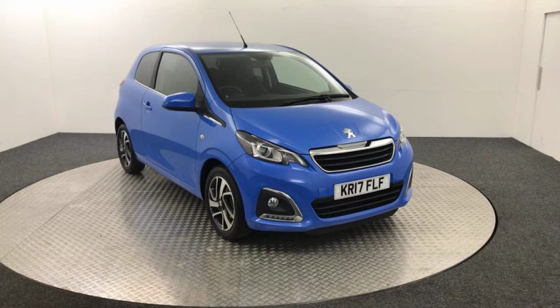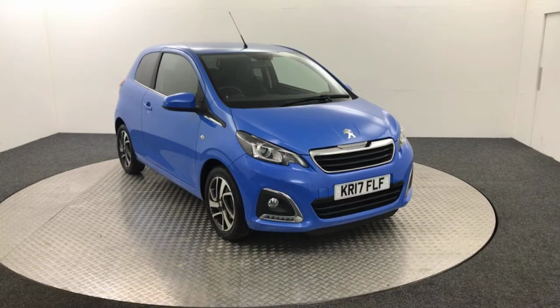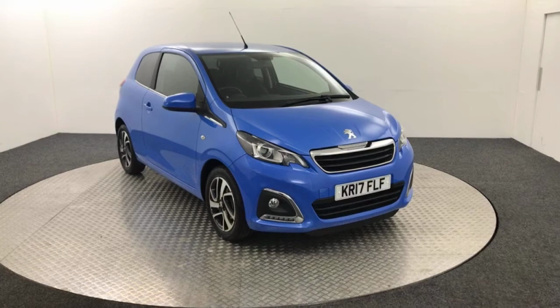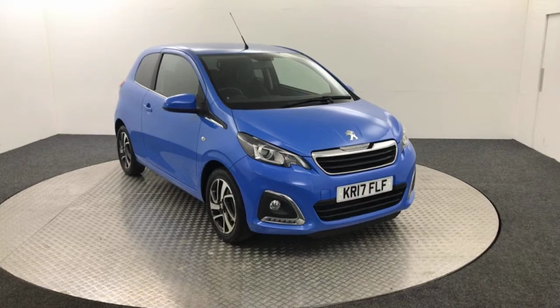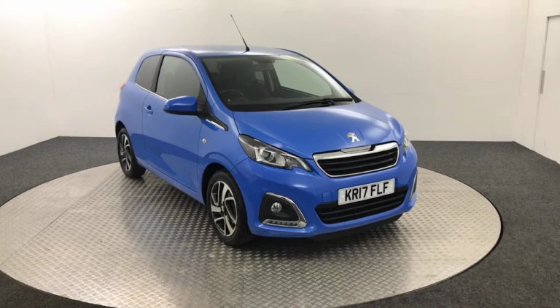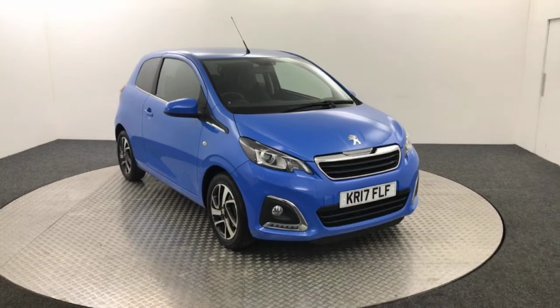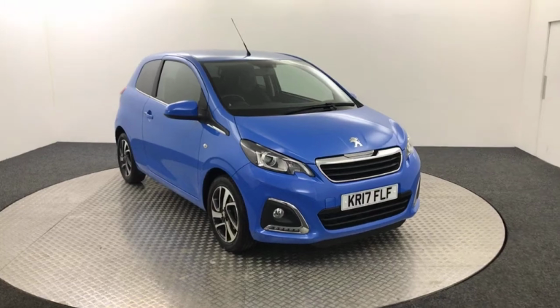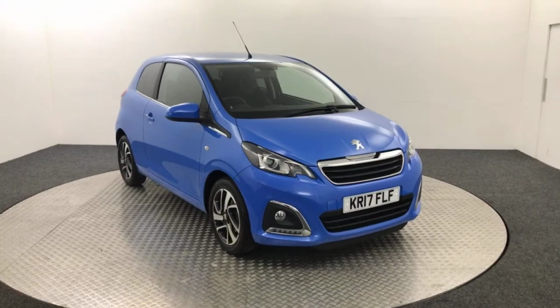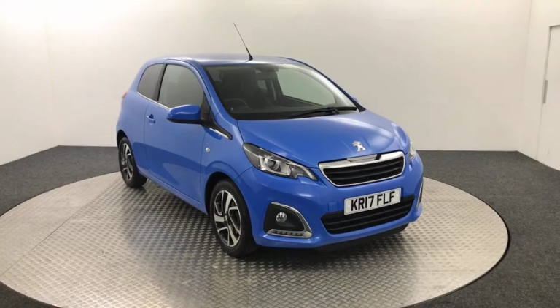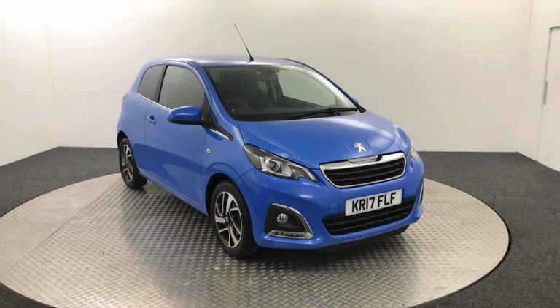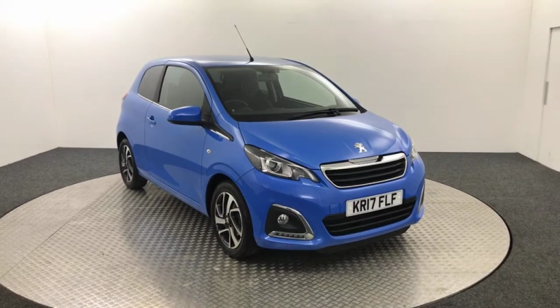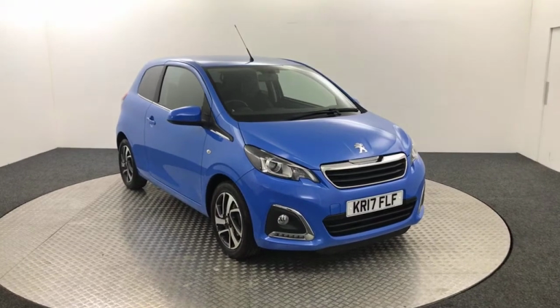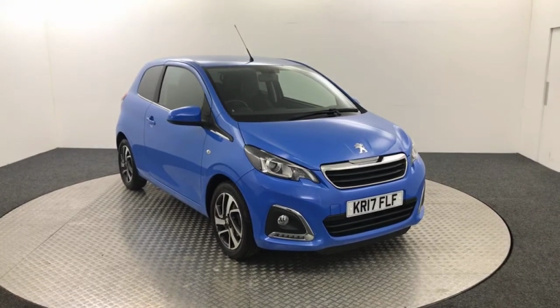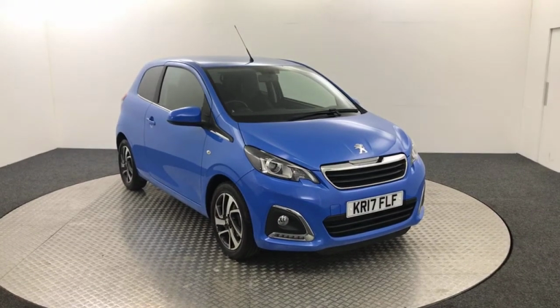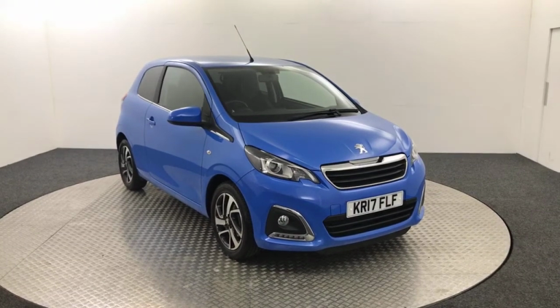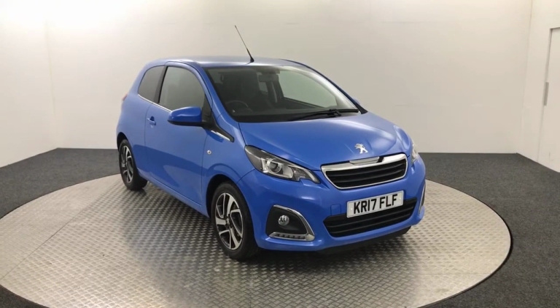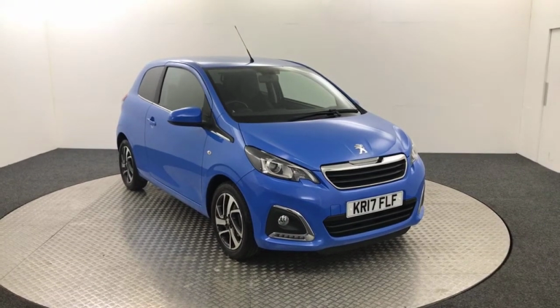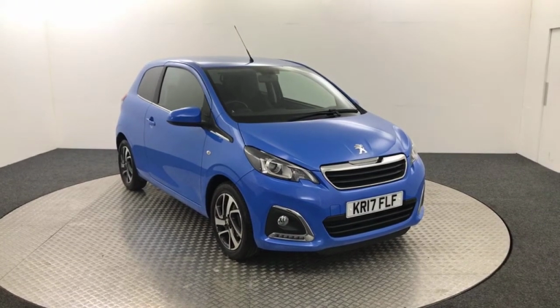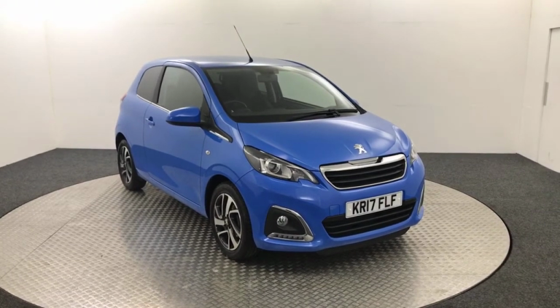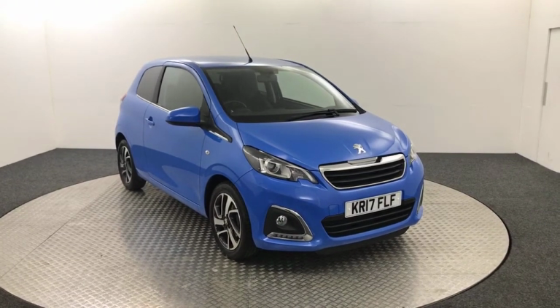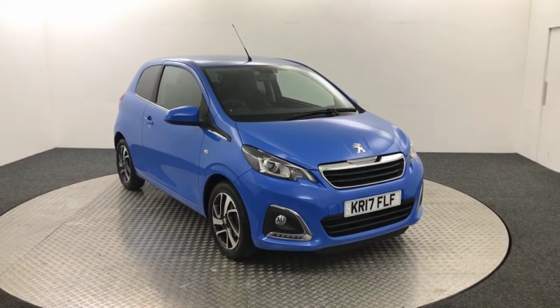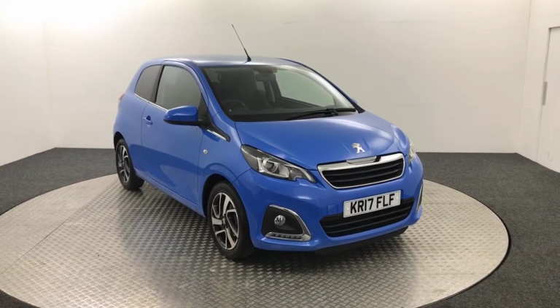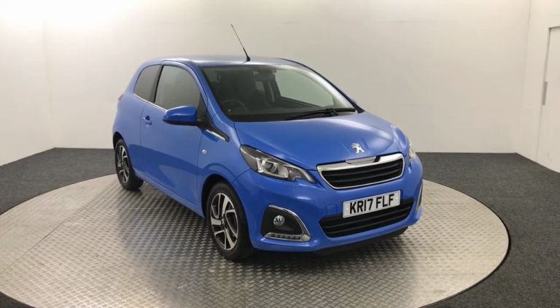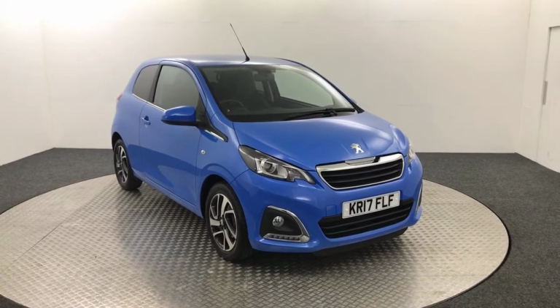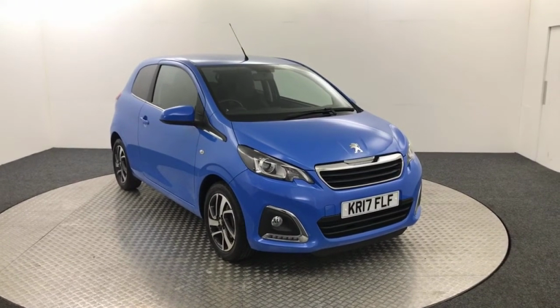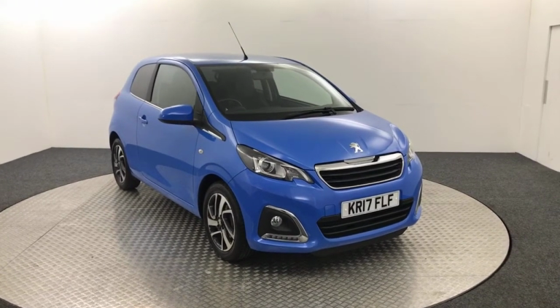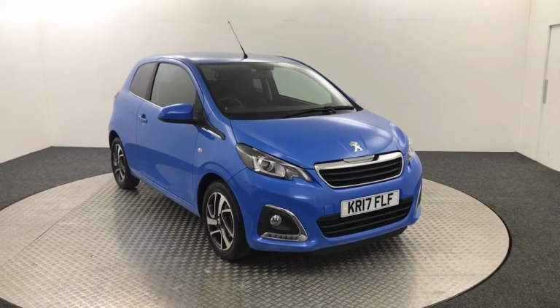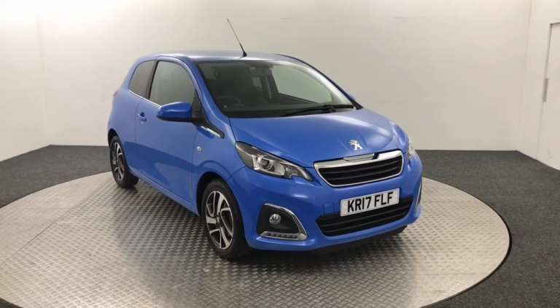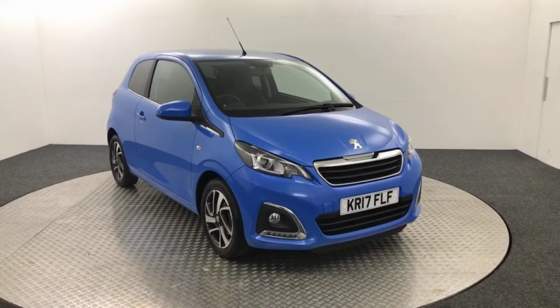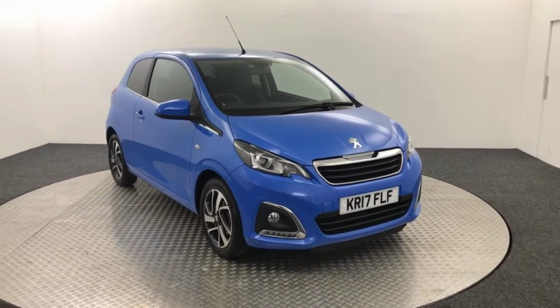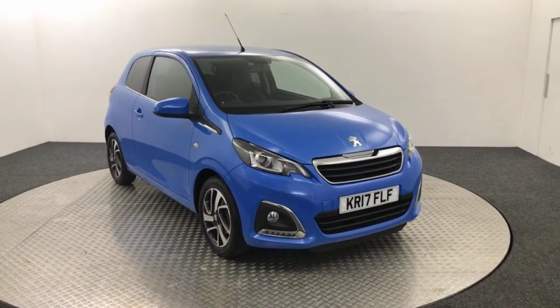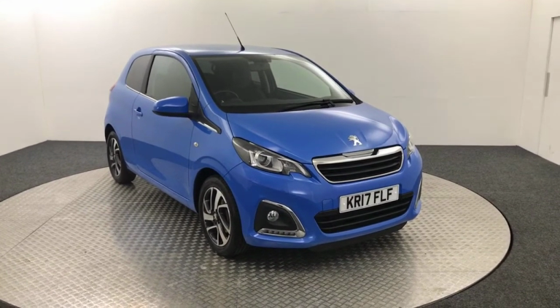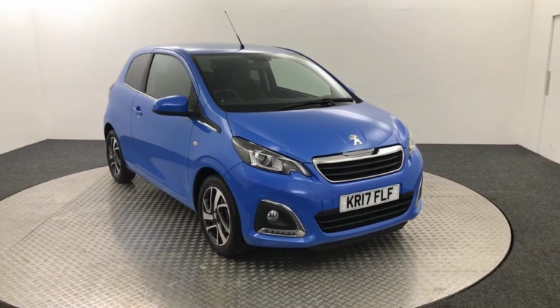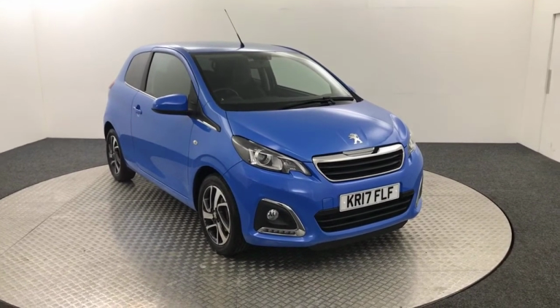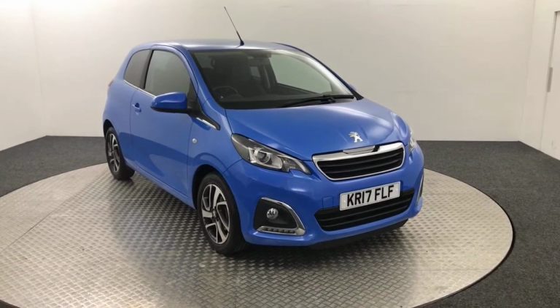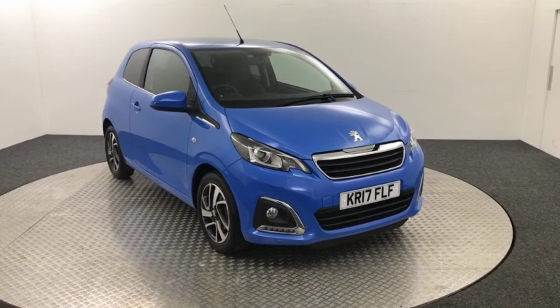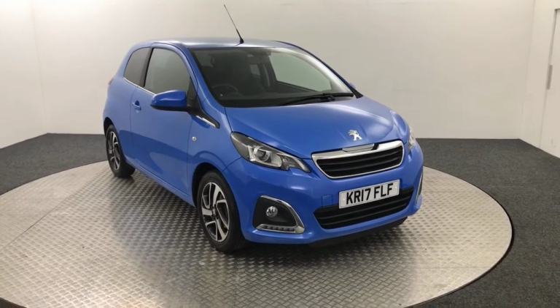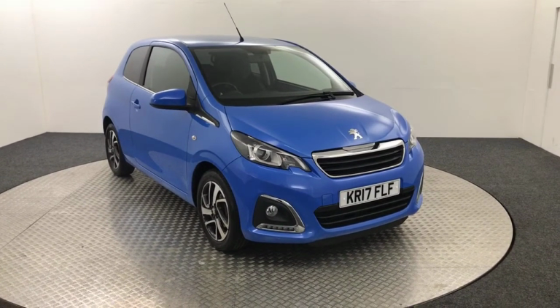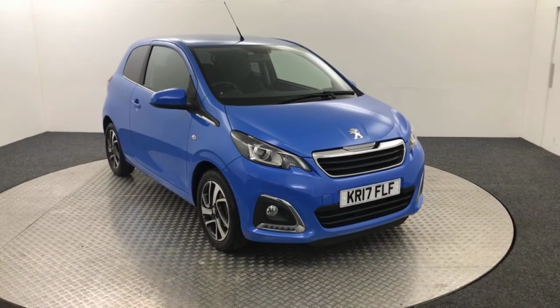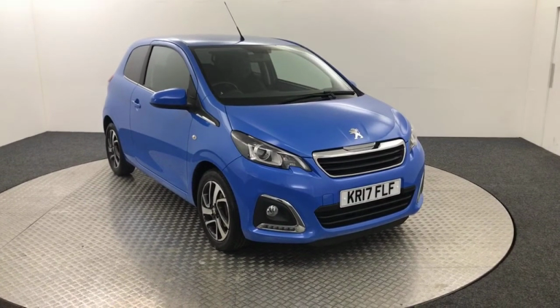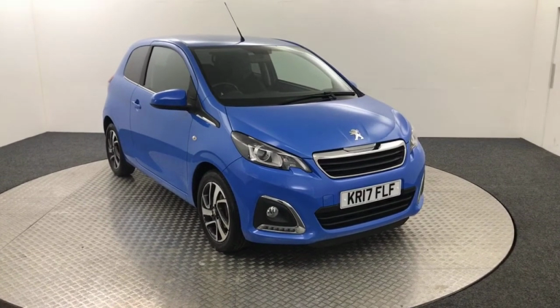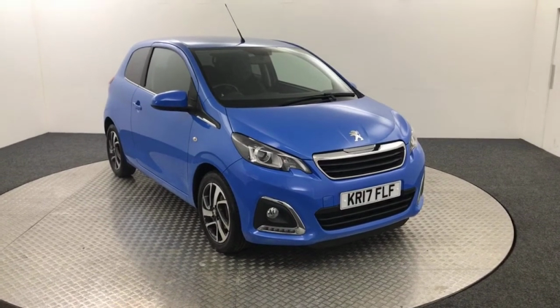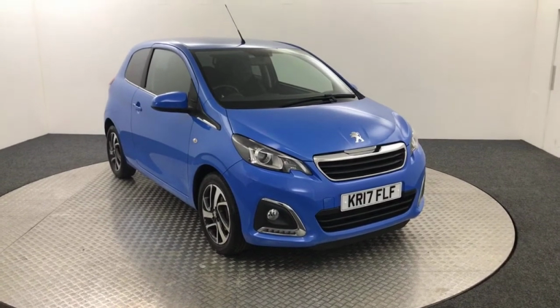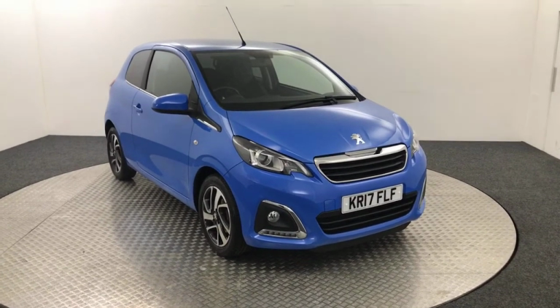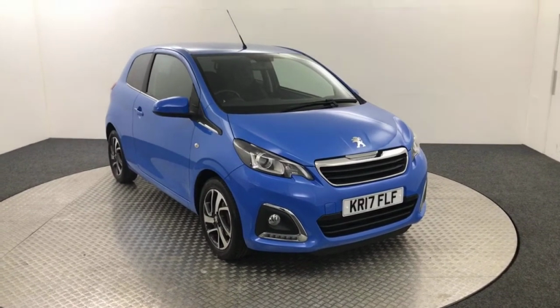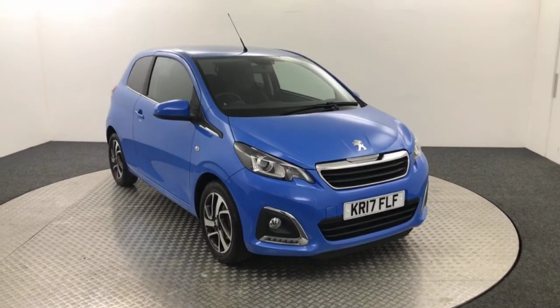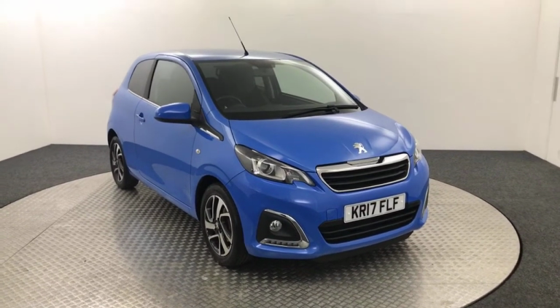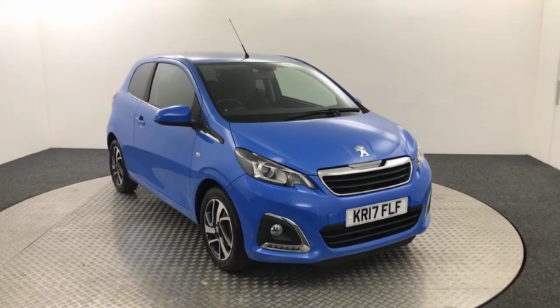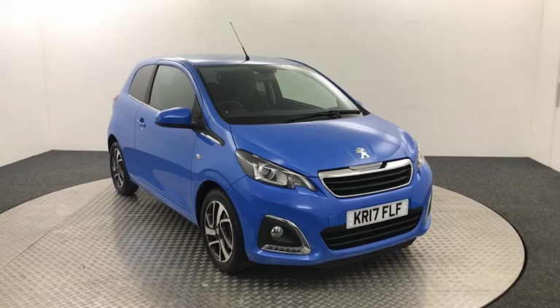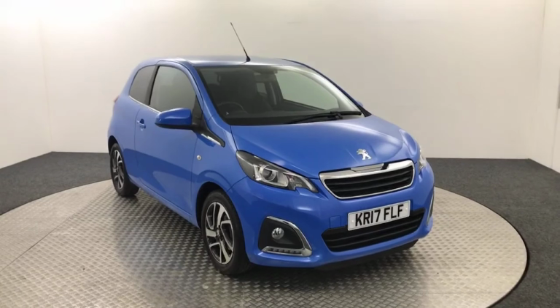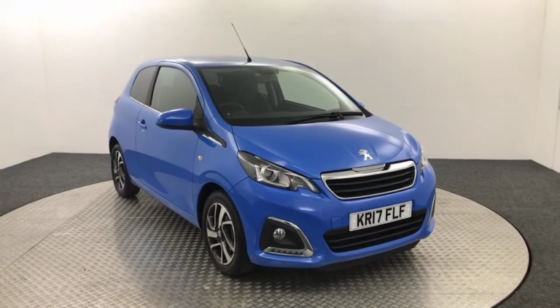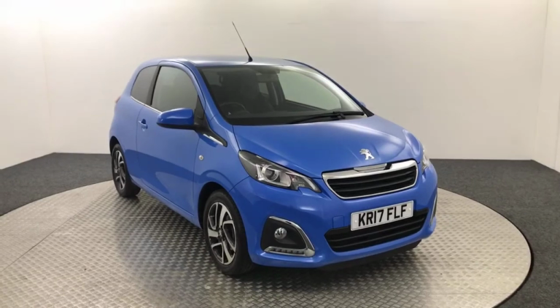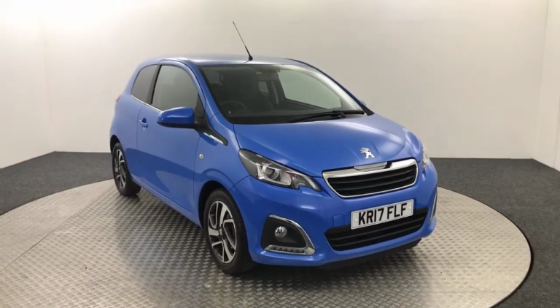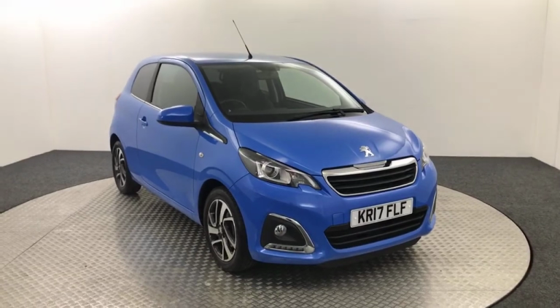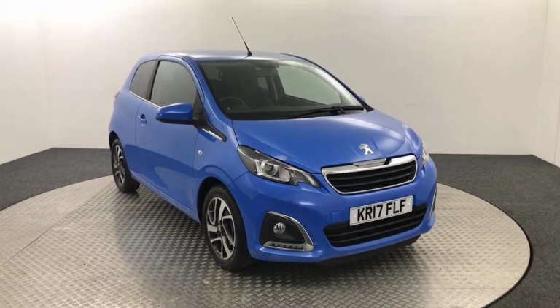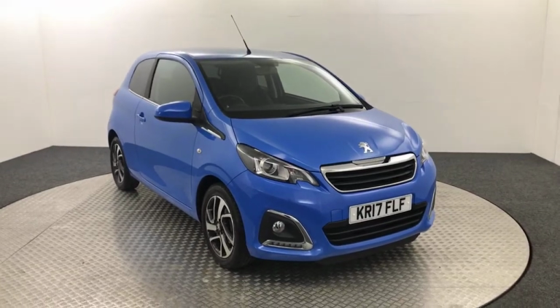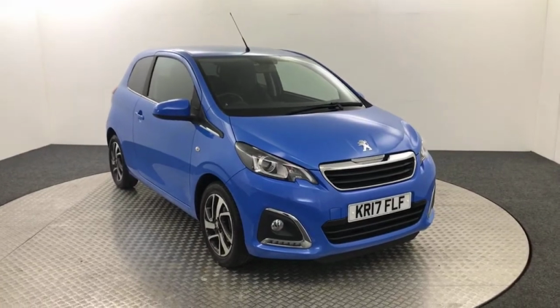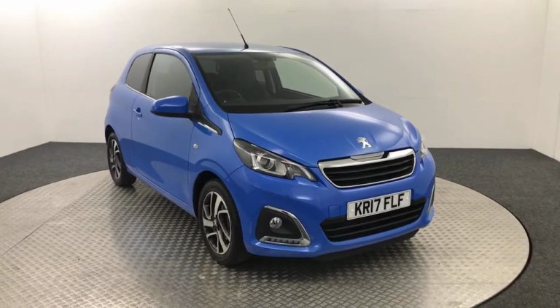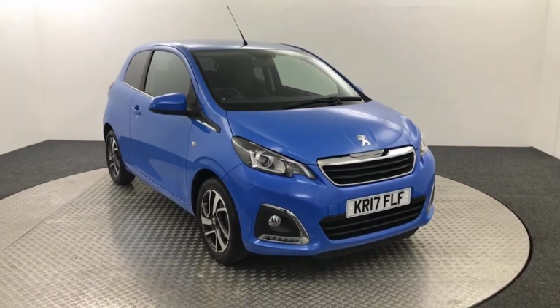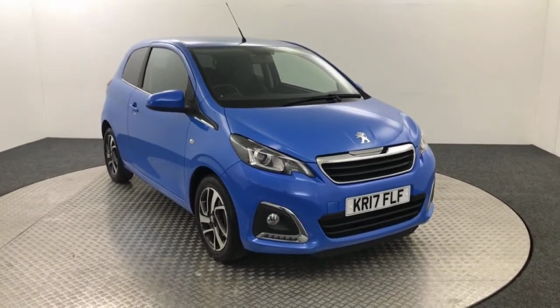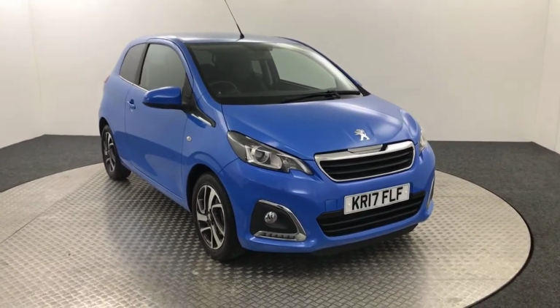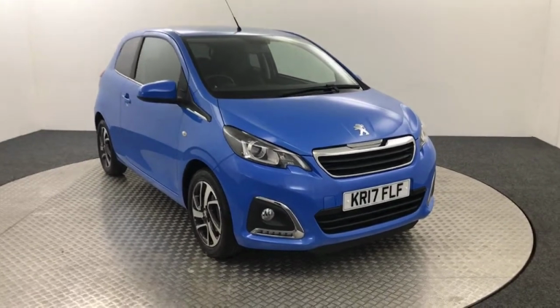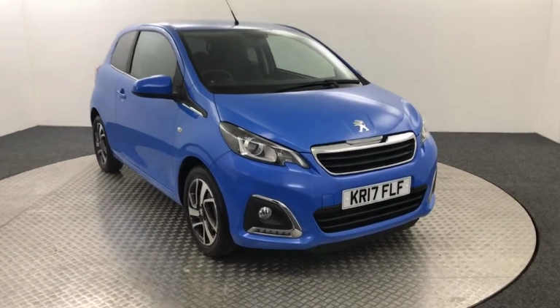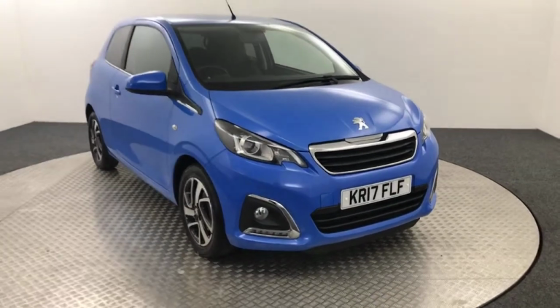Hi, it's James here from David Hayton's Autostar. Today we've got this 2017 Peugeot 108 Allure presented in French blue.